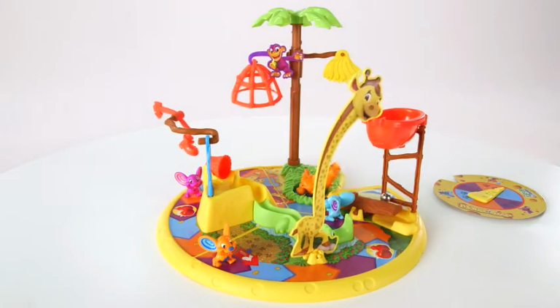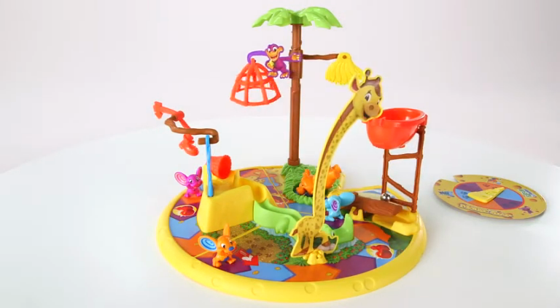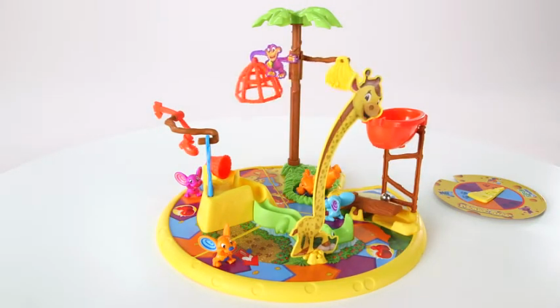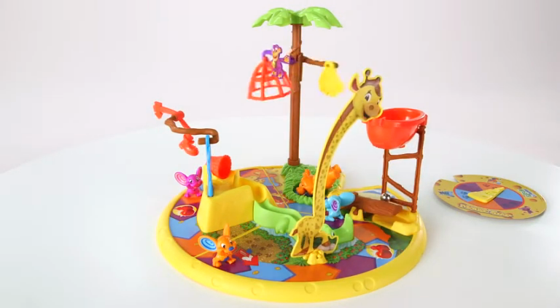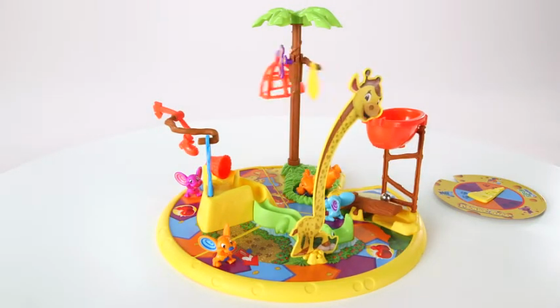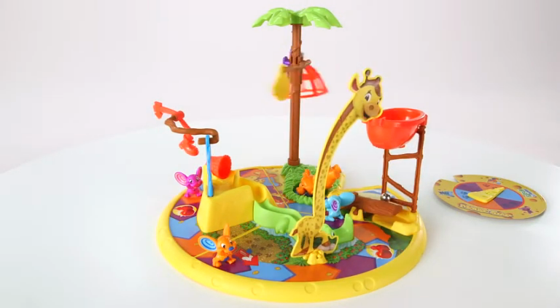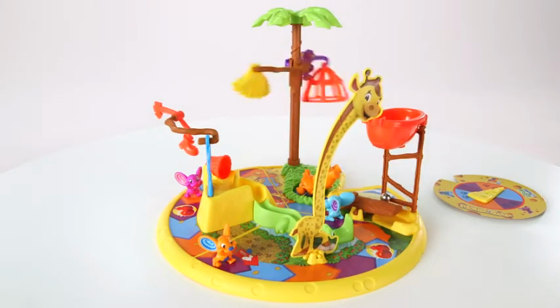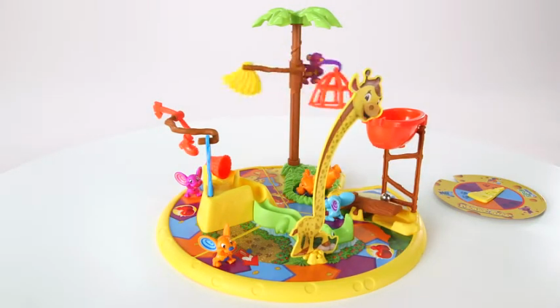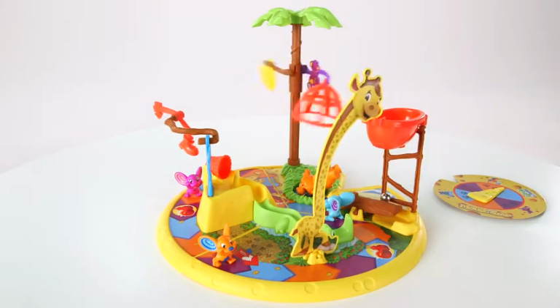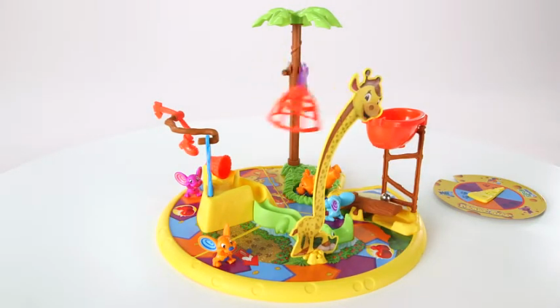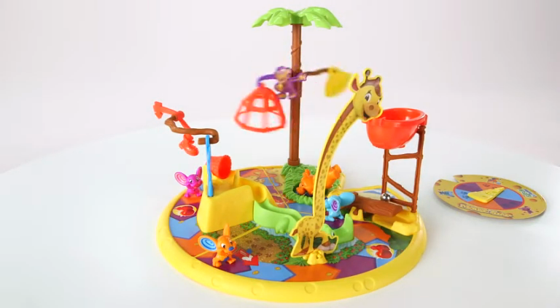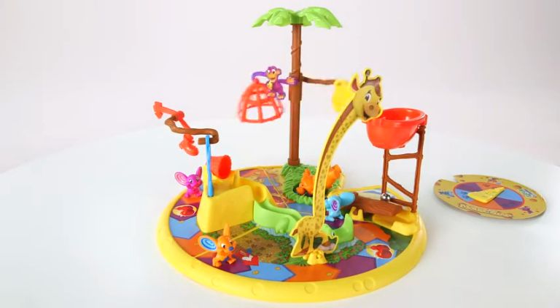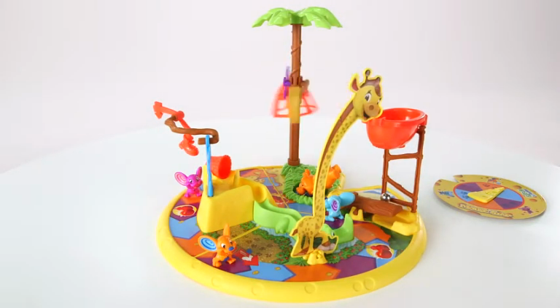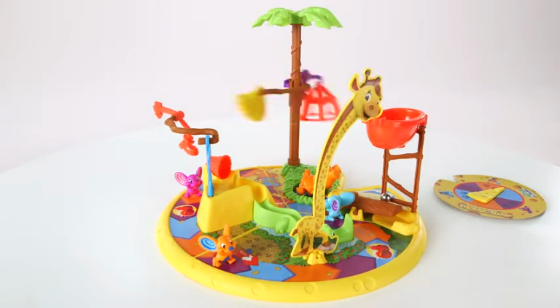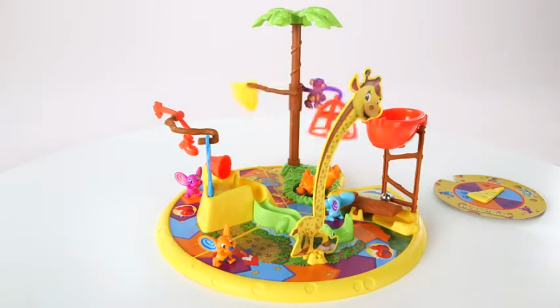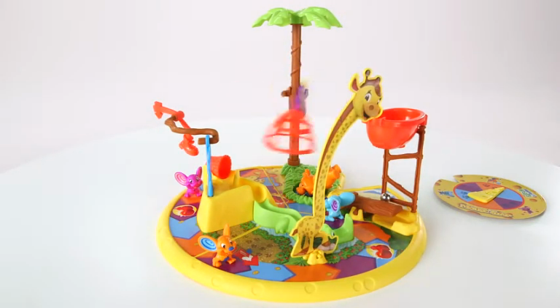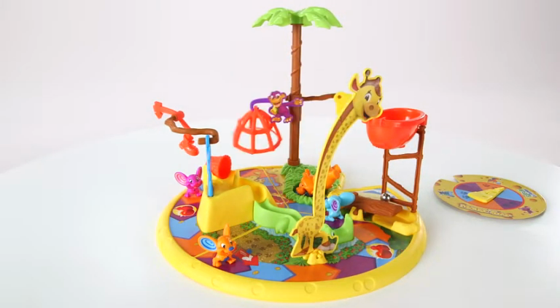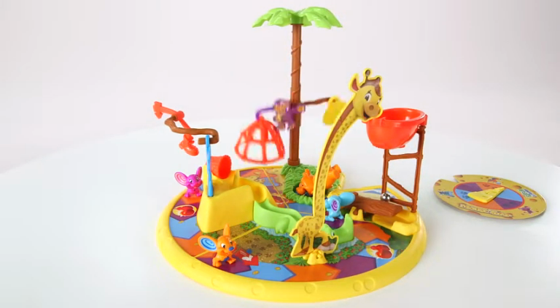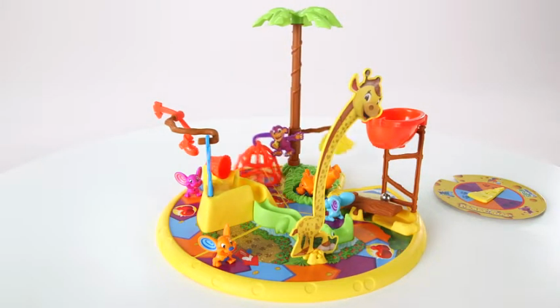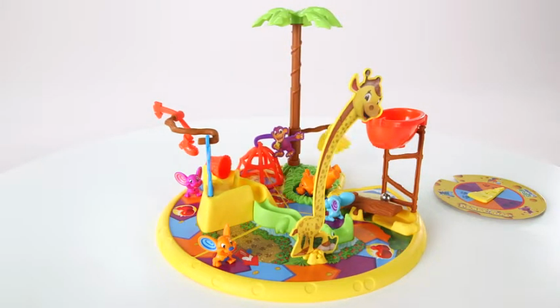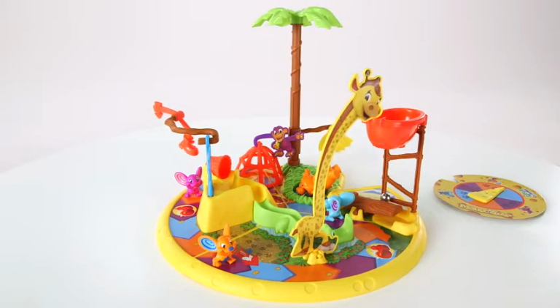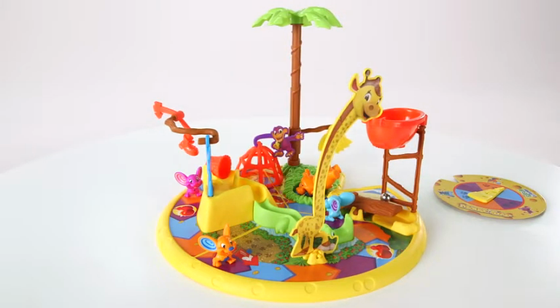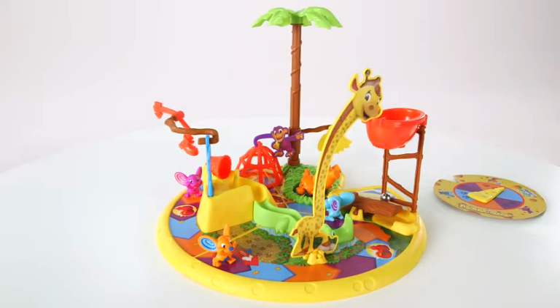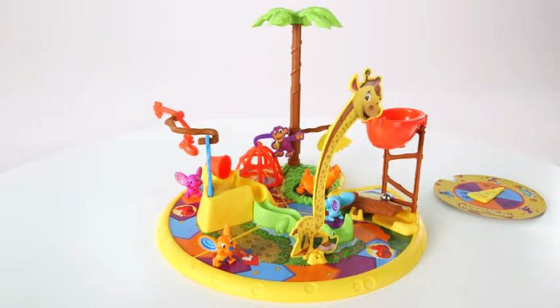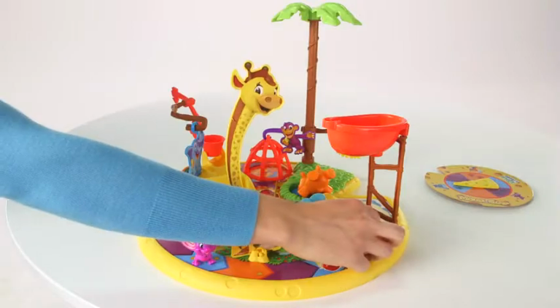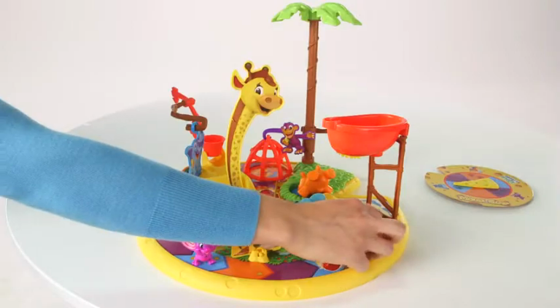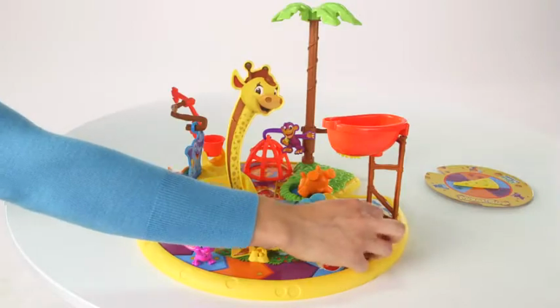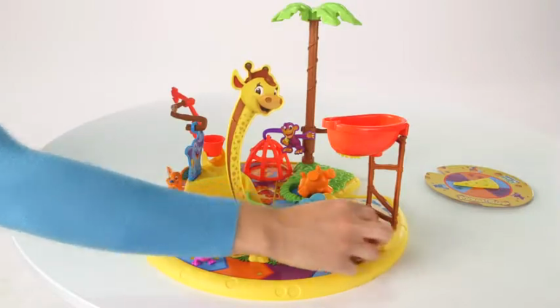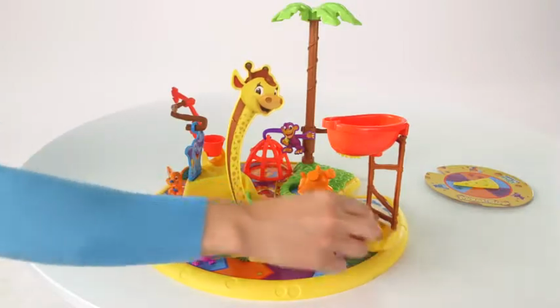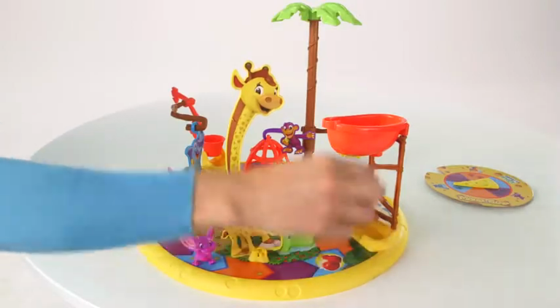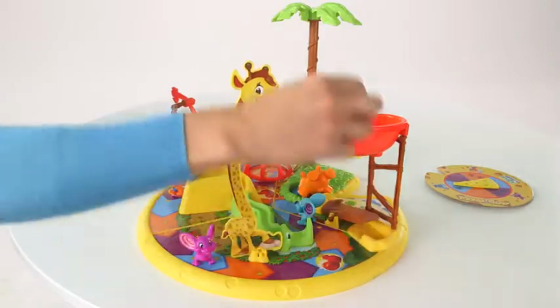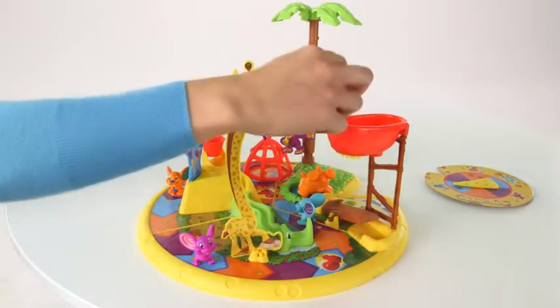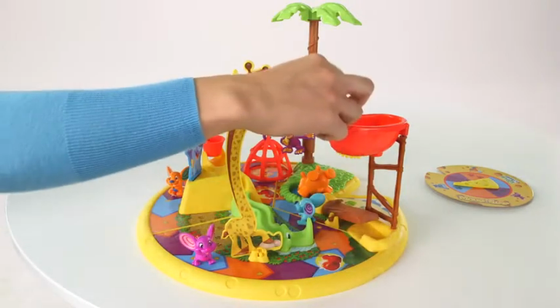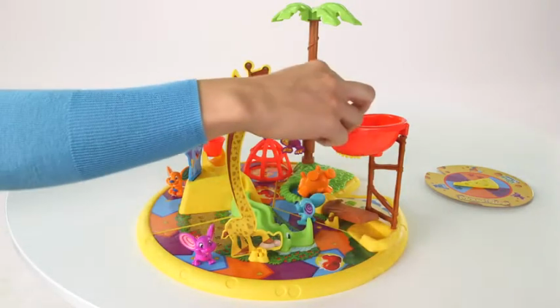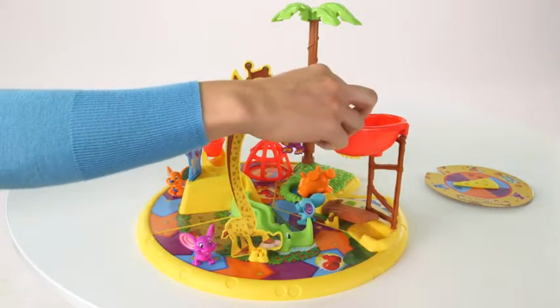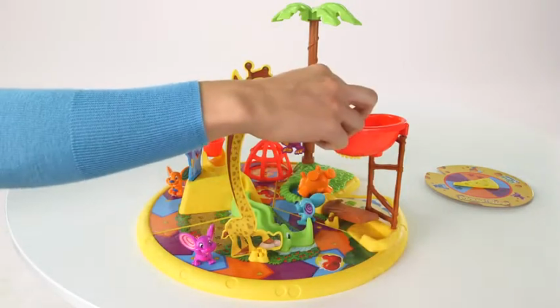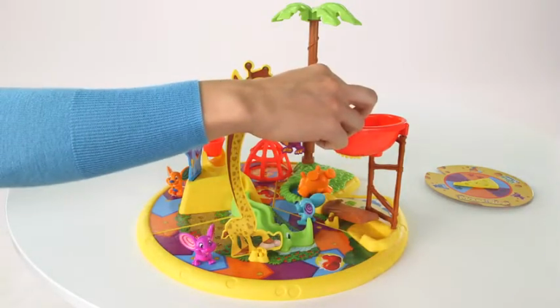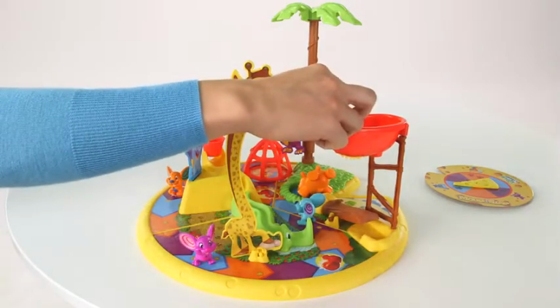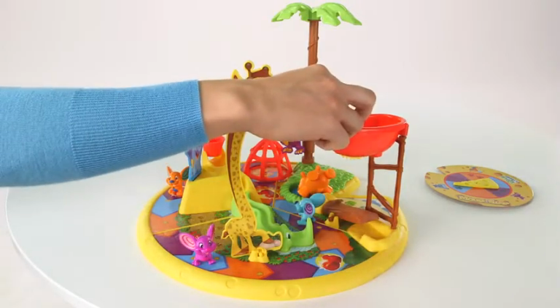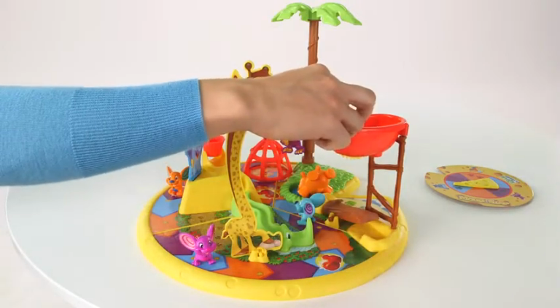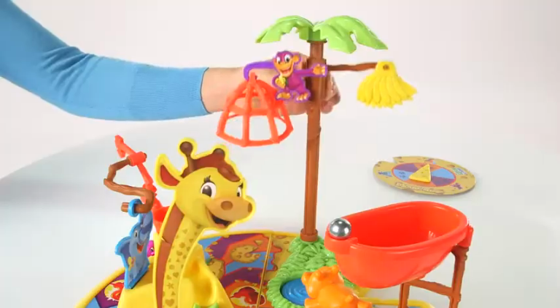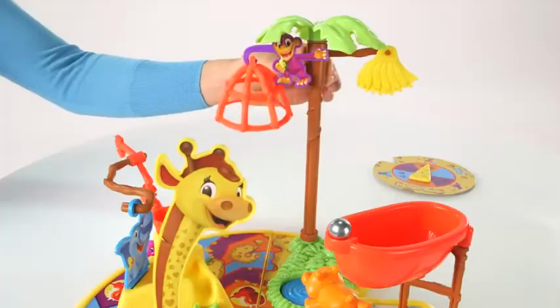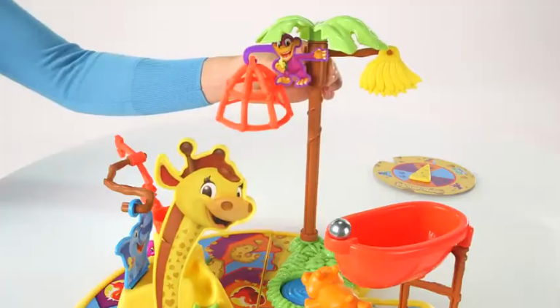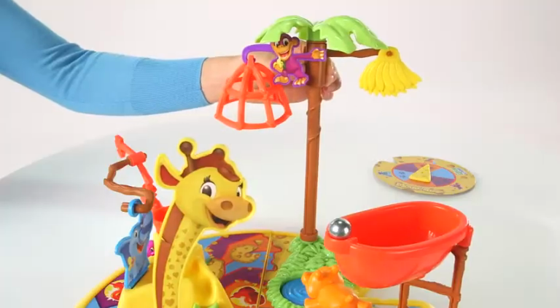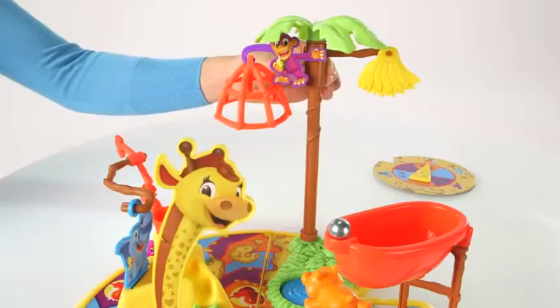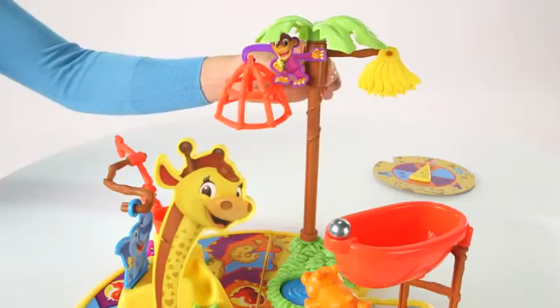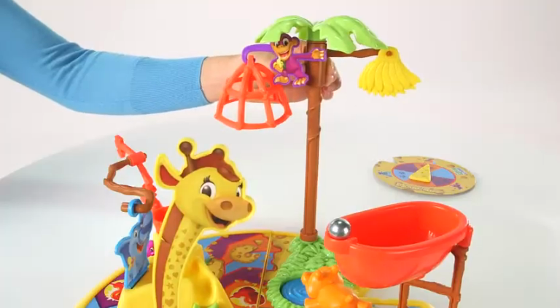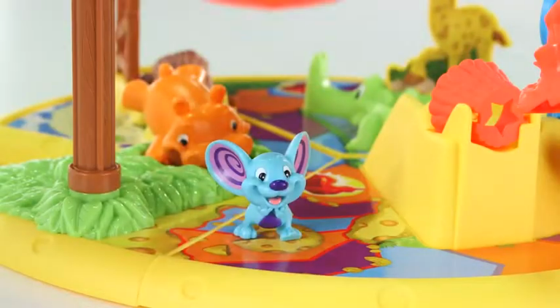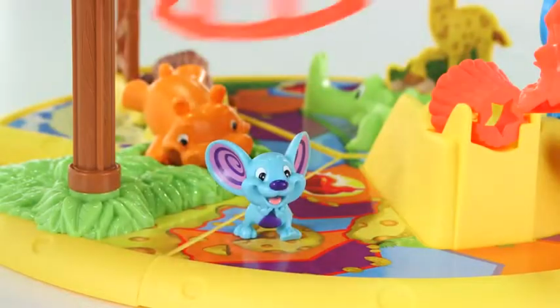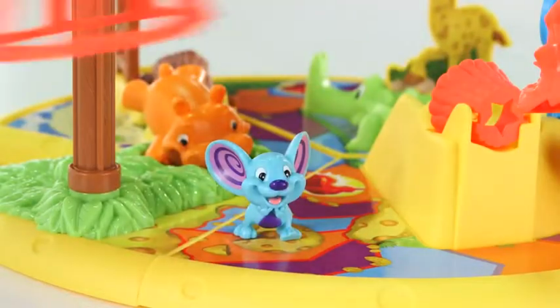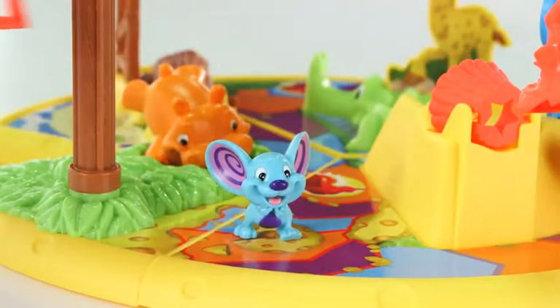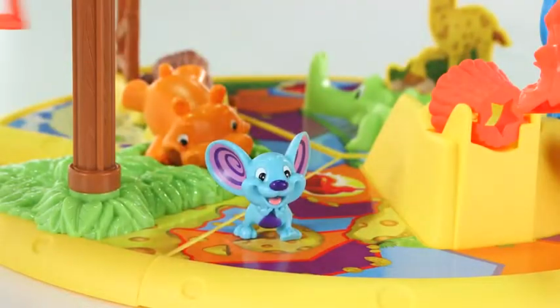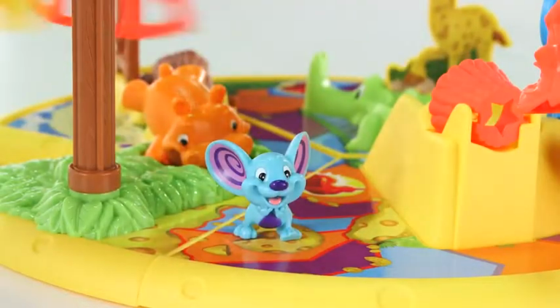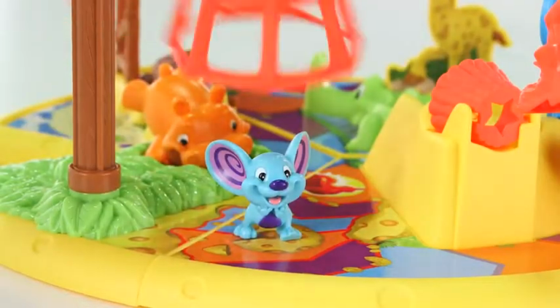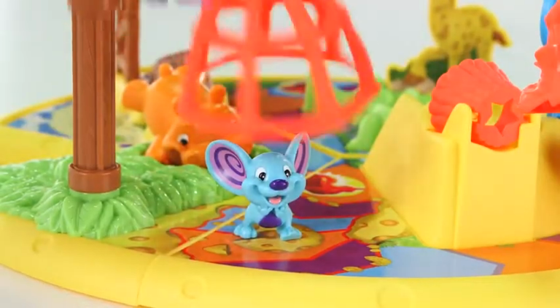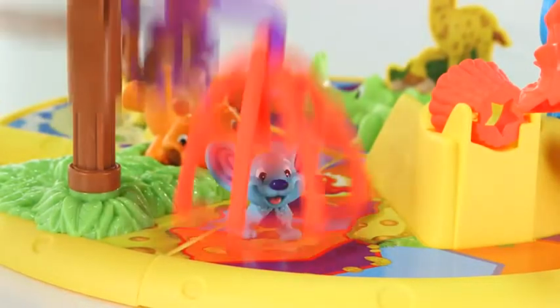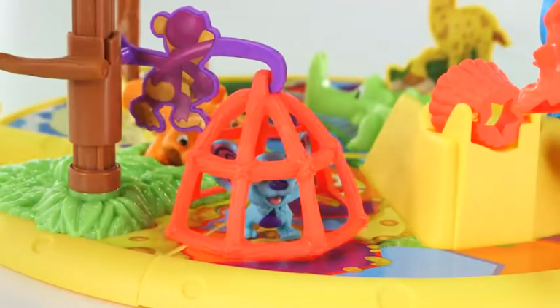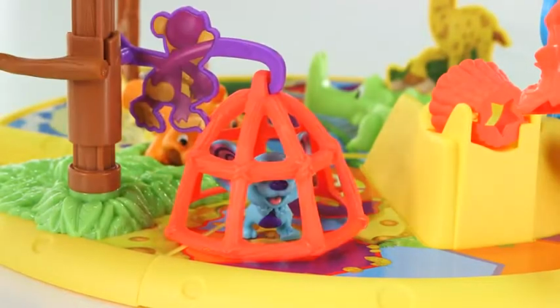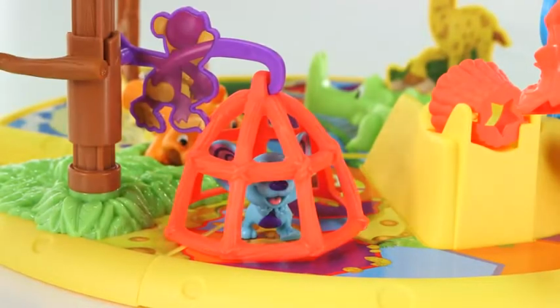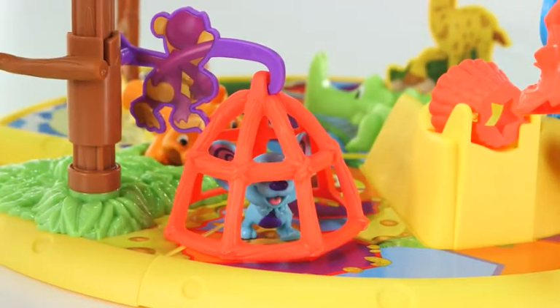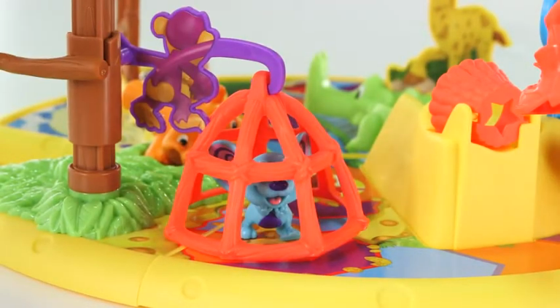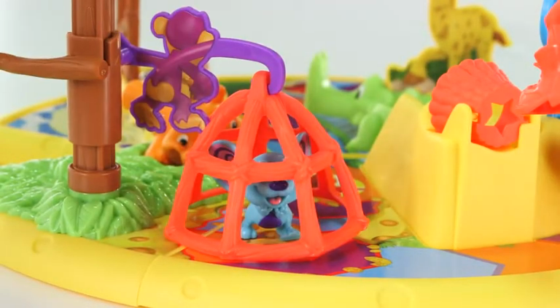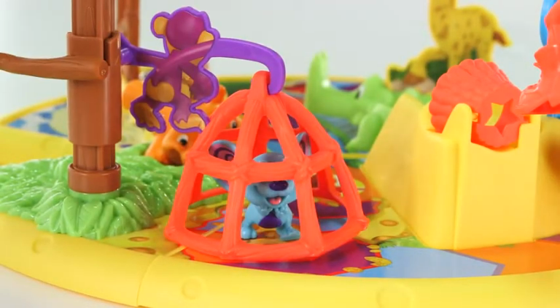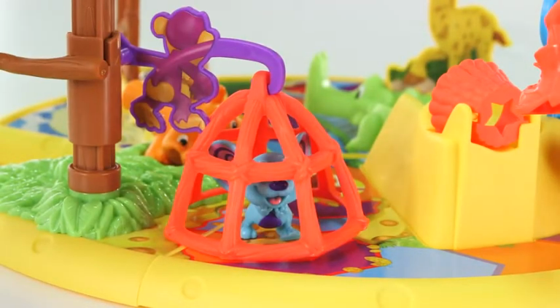Did you catch a mouse? If not, reset the trap and take turns to try again. The first player to trap a mouse wins.